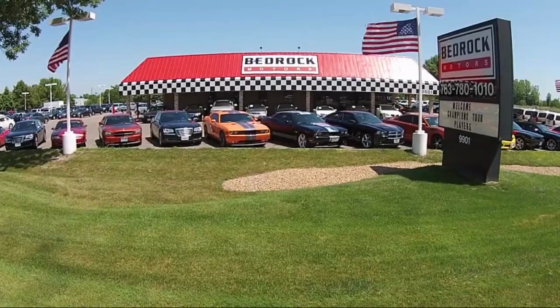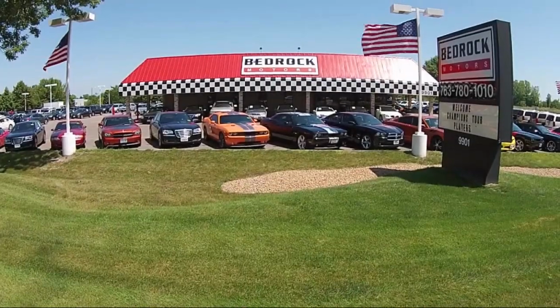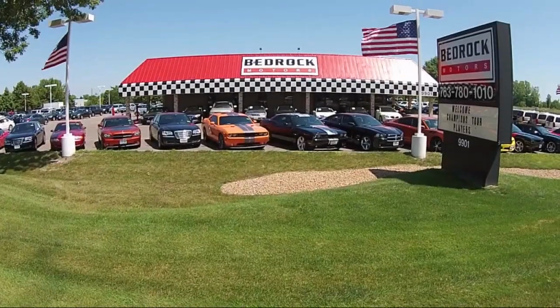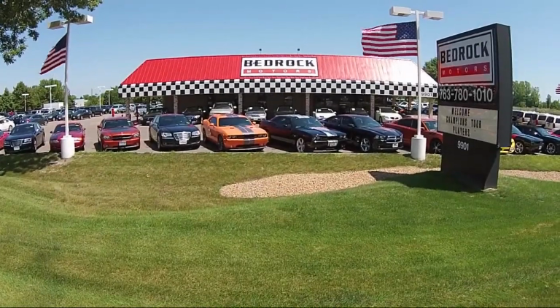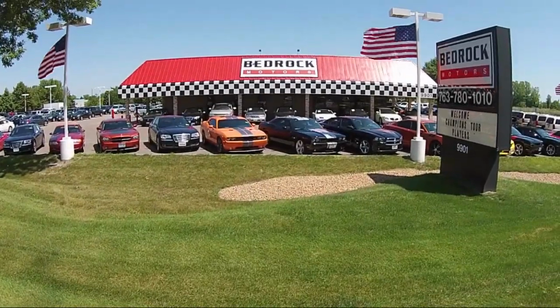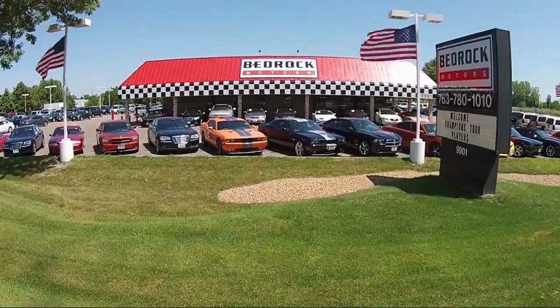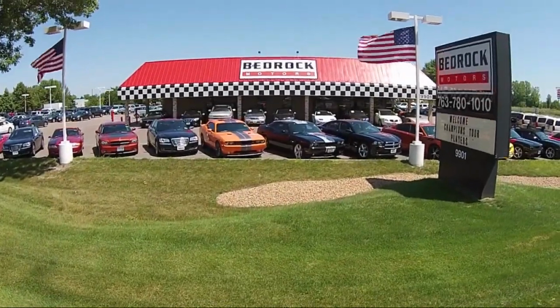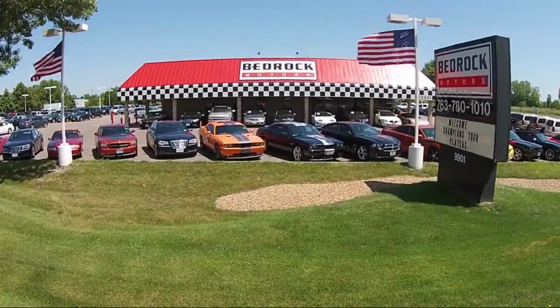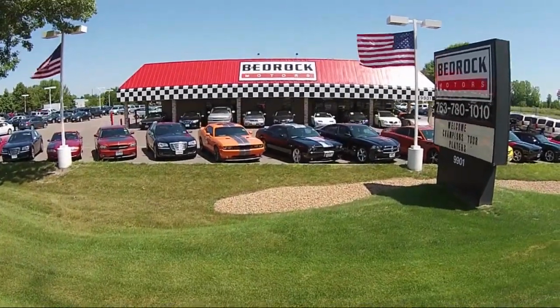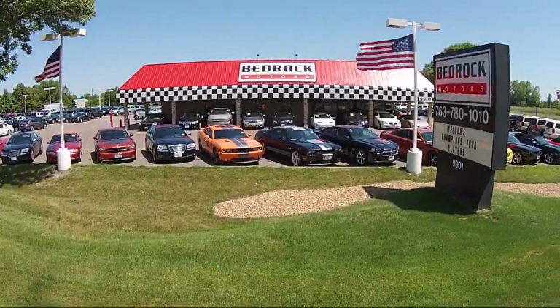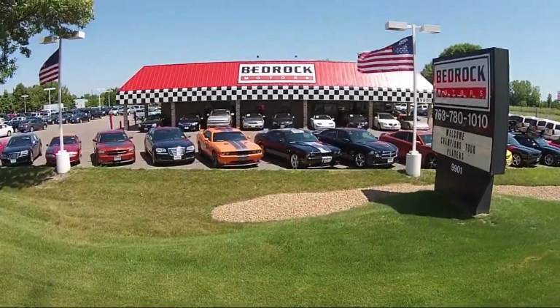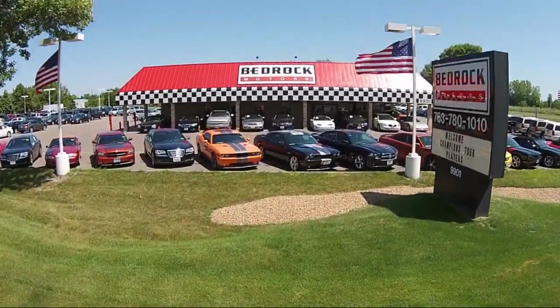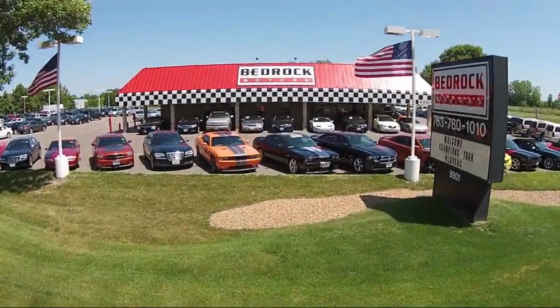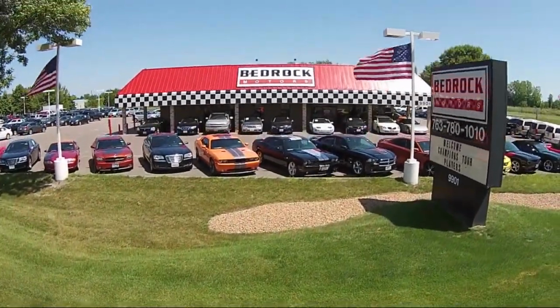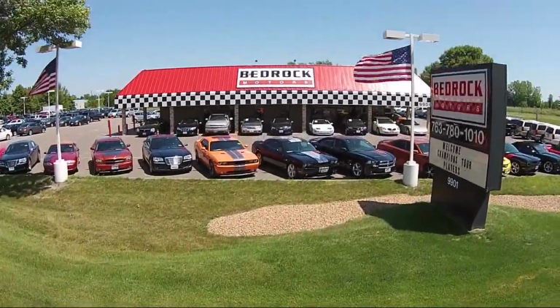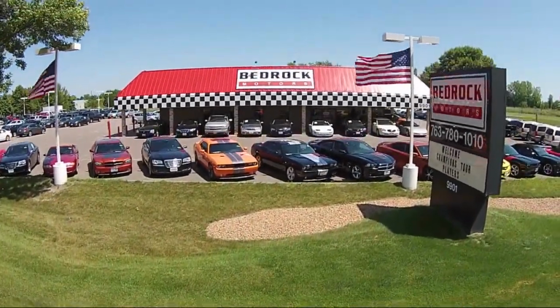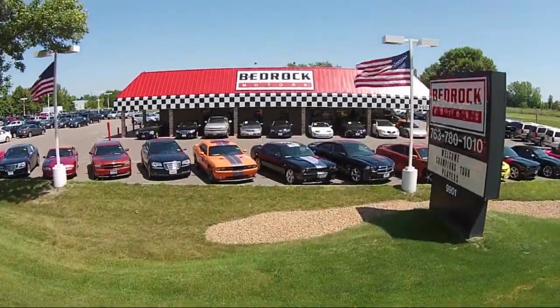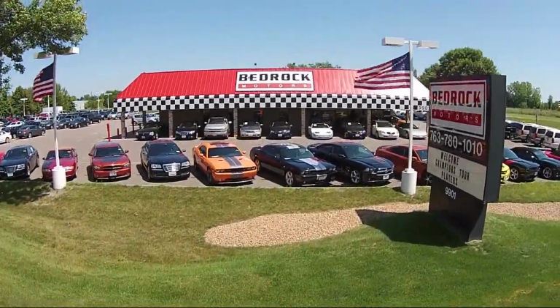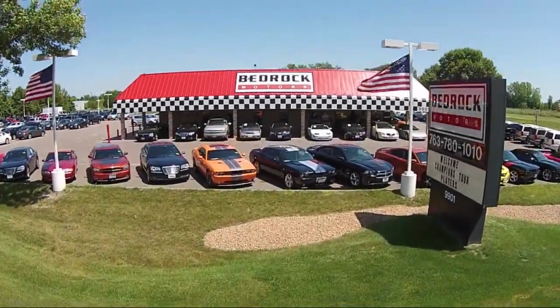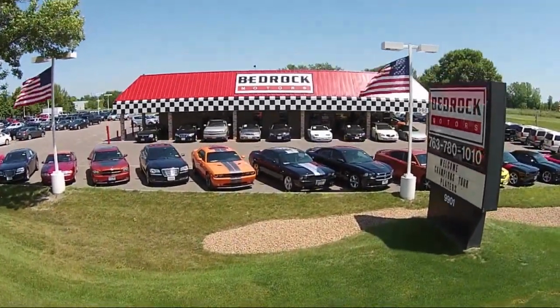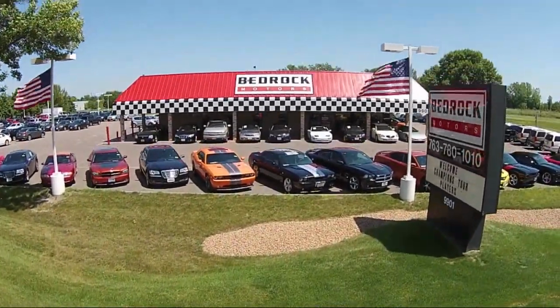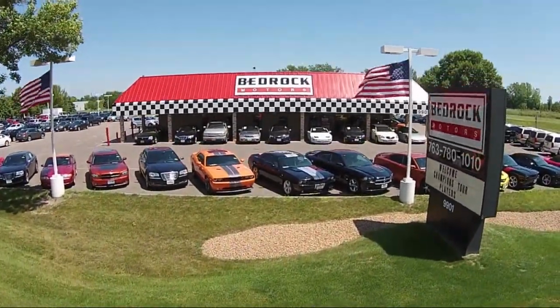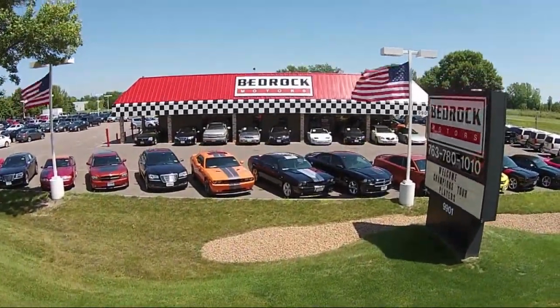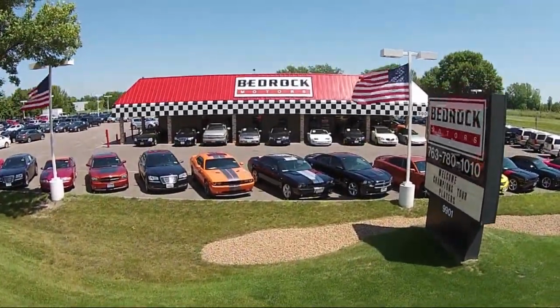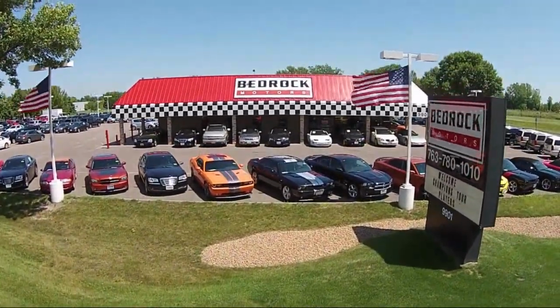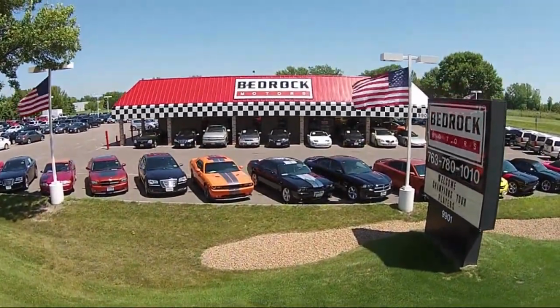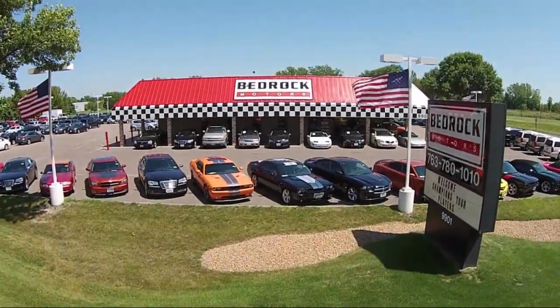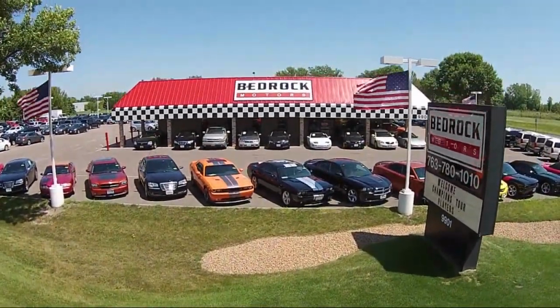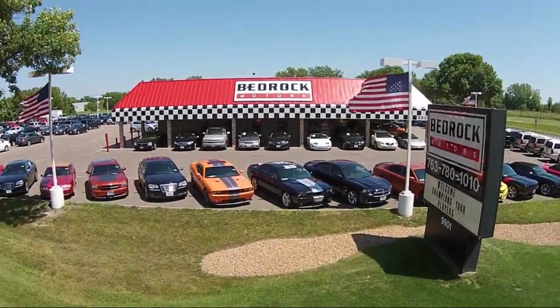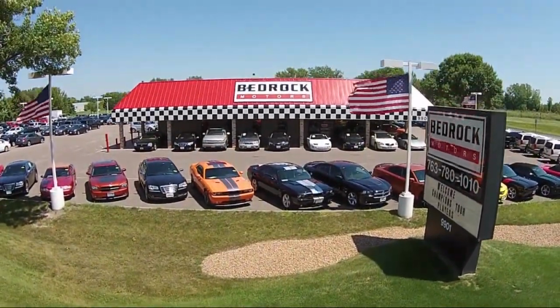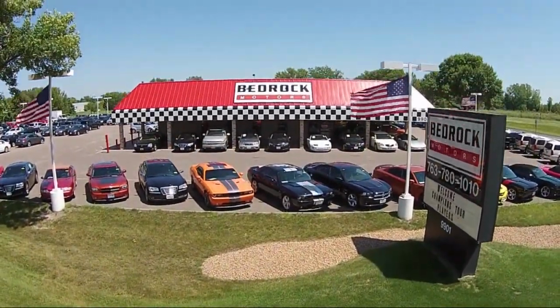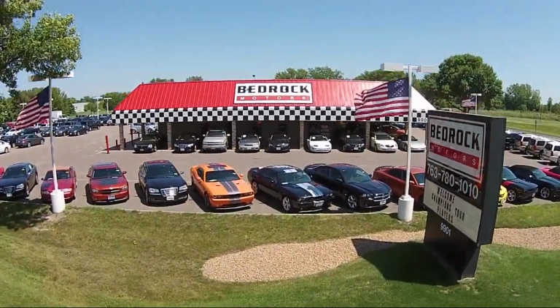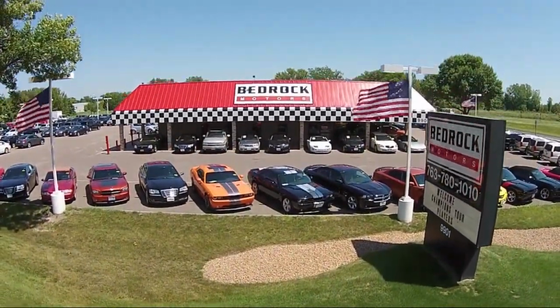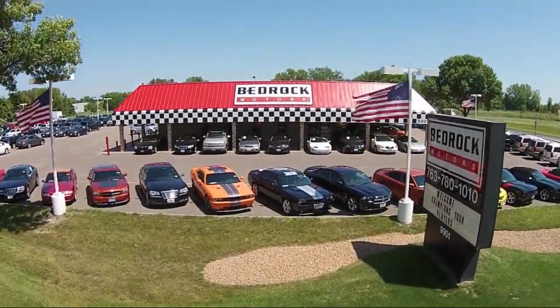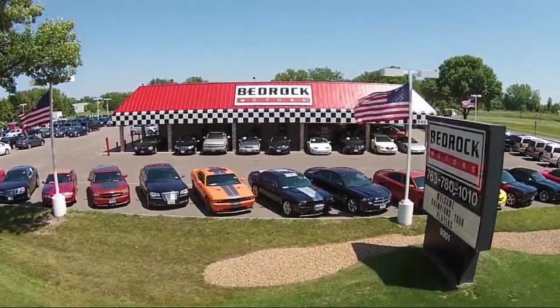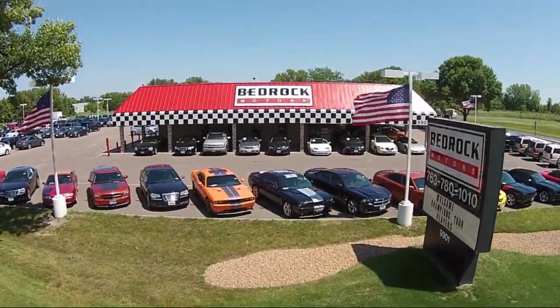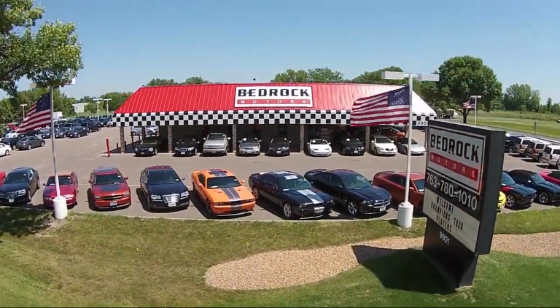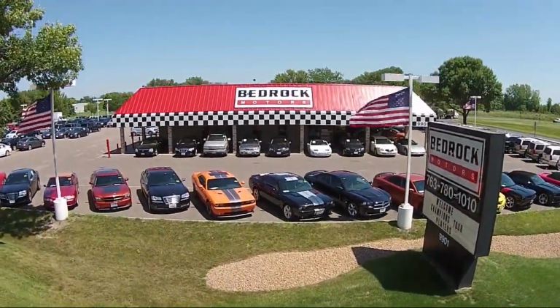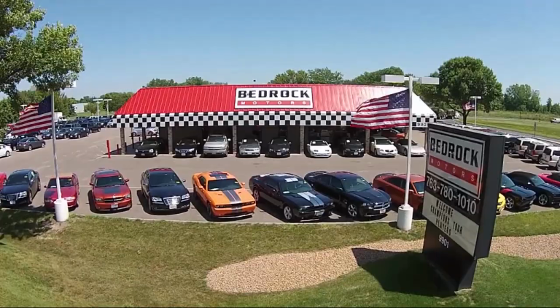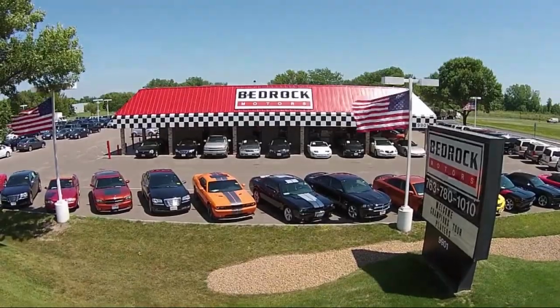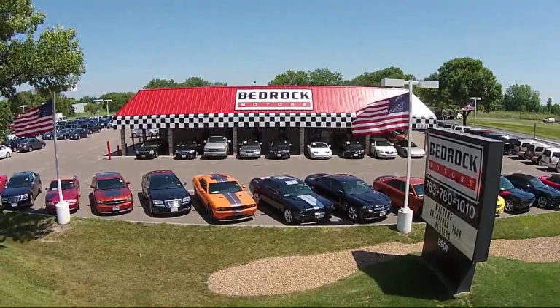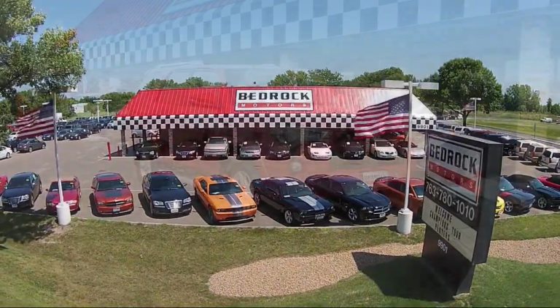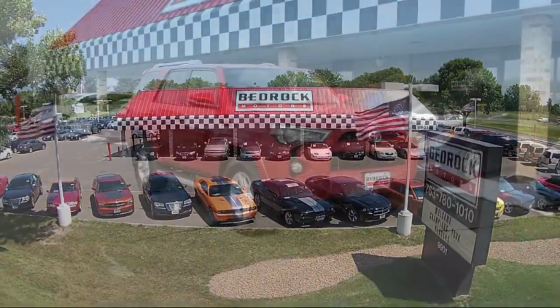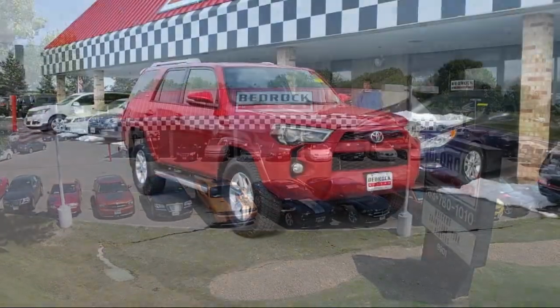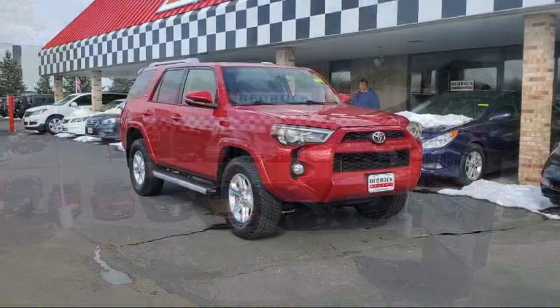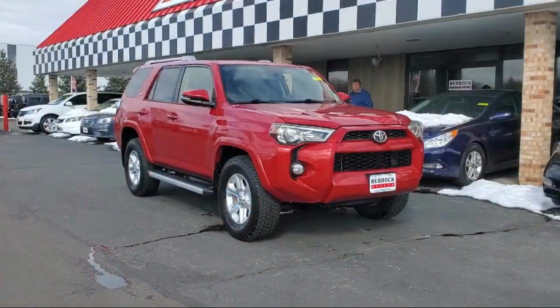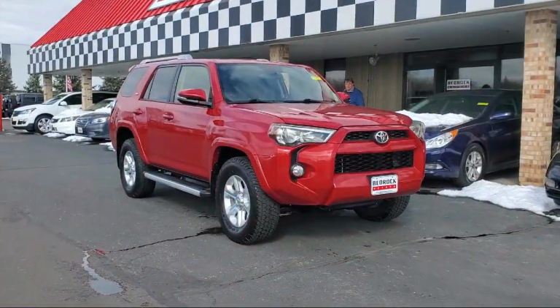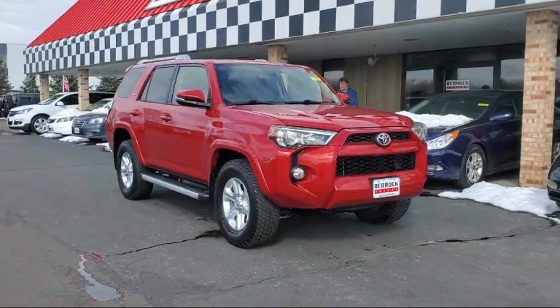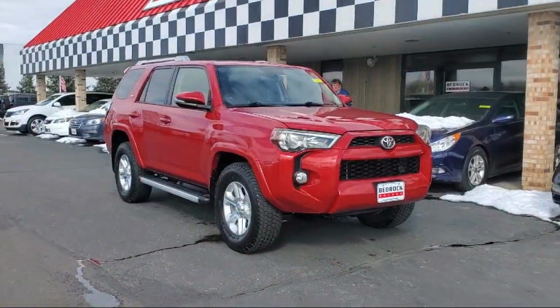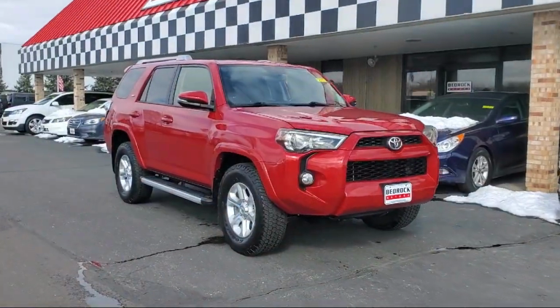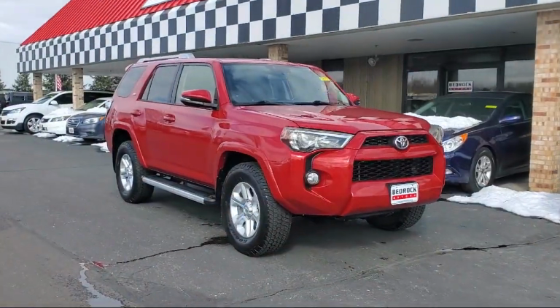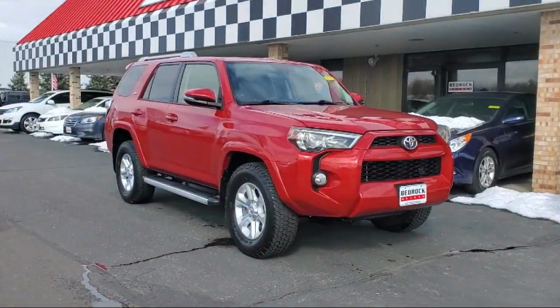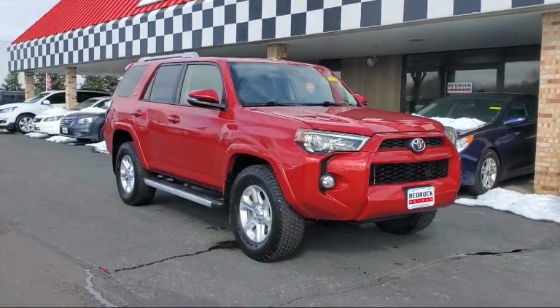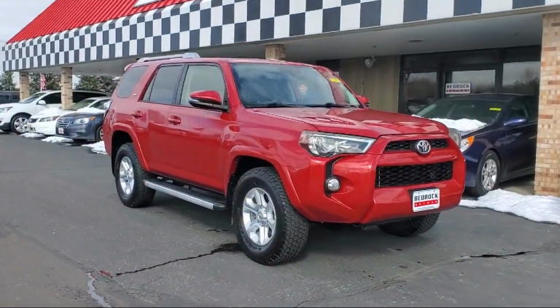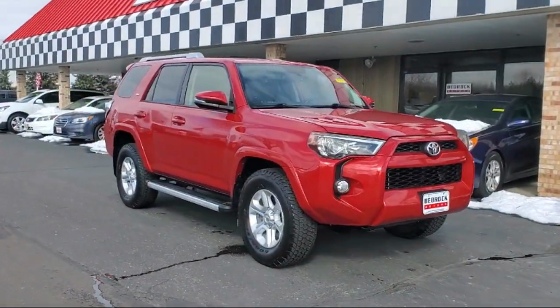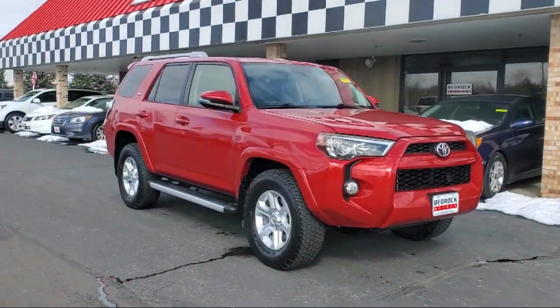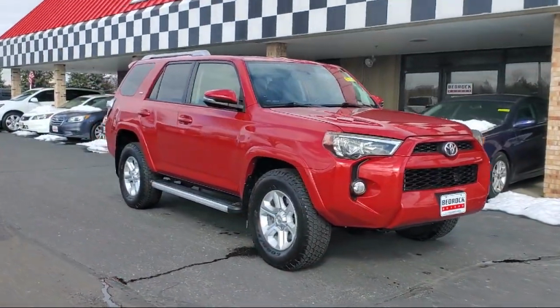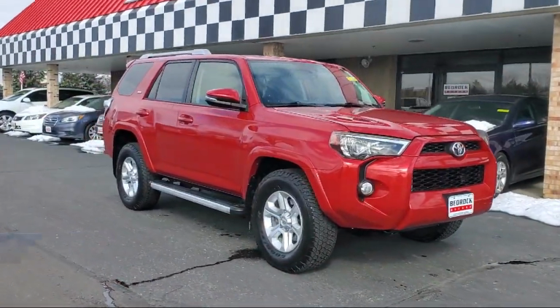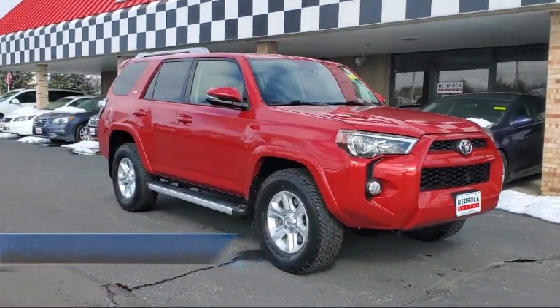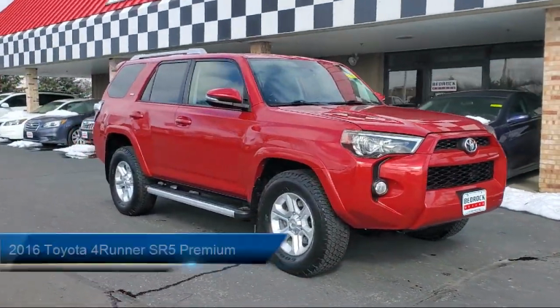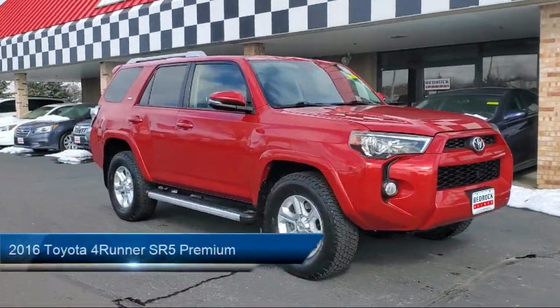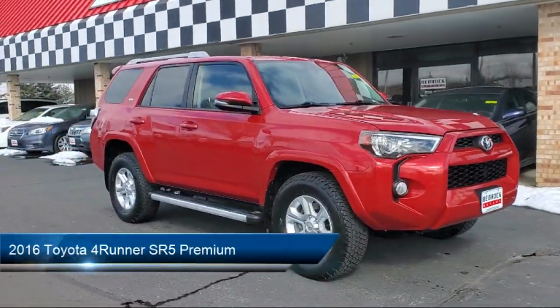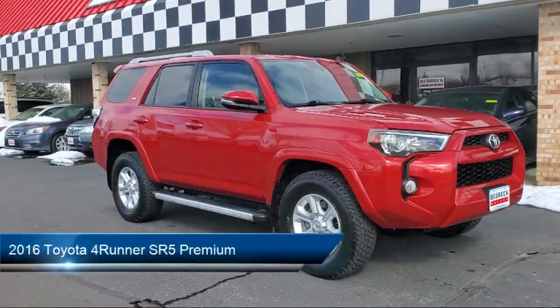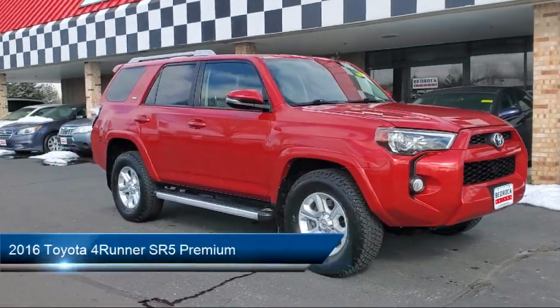Welcome to Bedrock Motors, the Upper Midwest's largest auto wholesaler. And here's a look at another one of our great vehicles in our inventory.